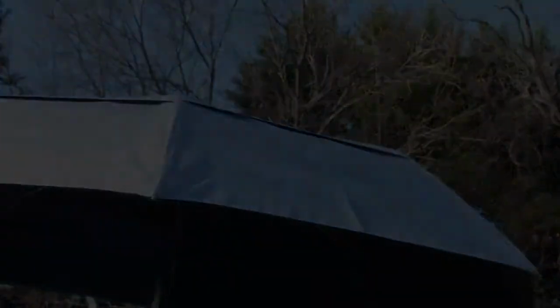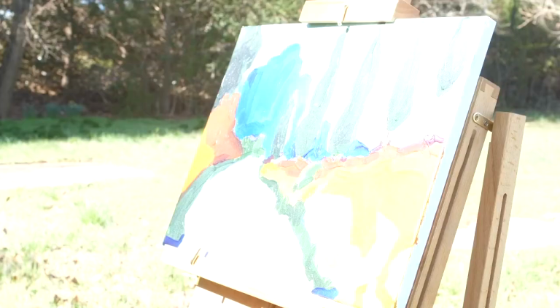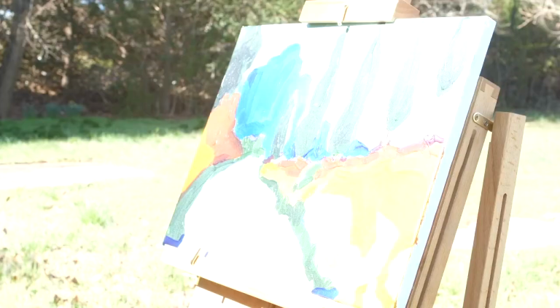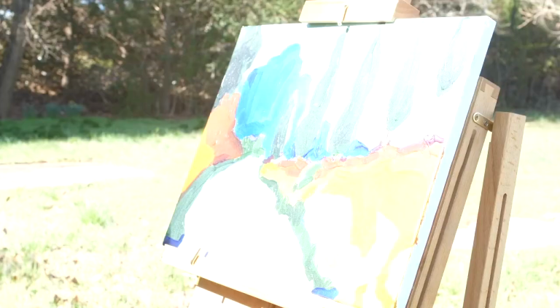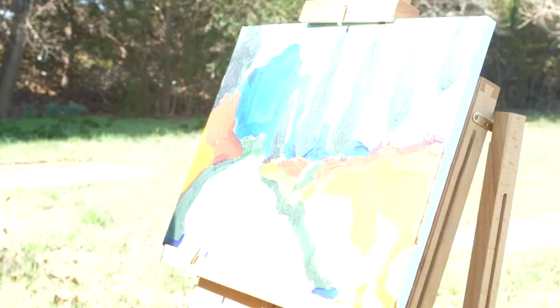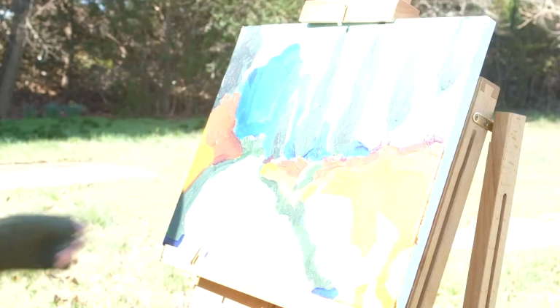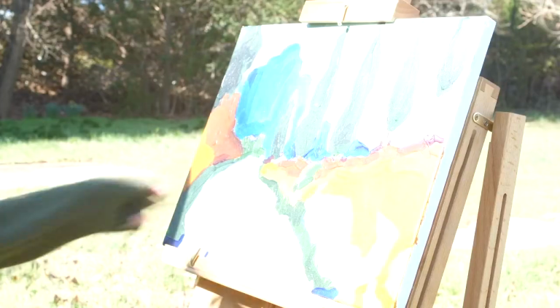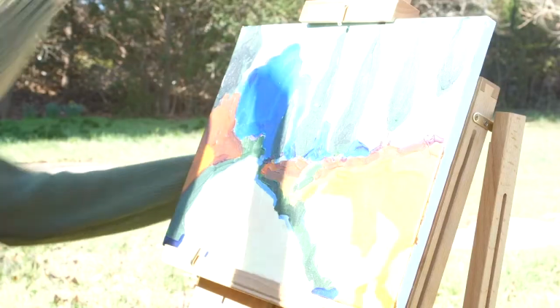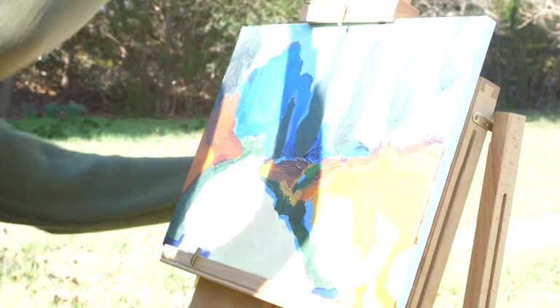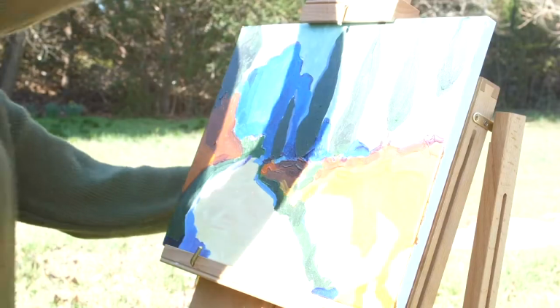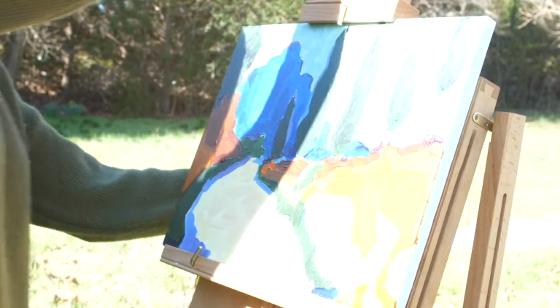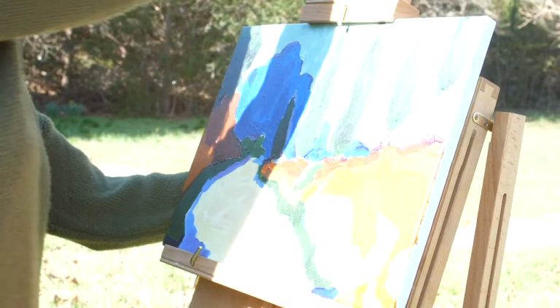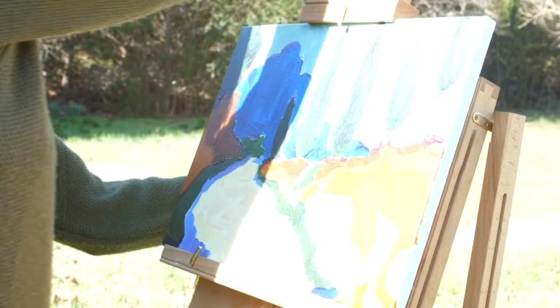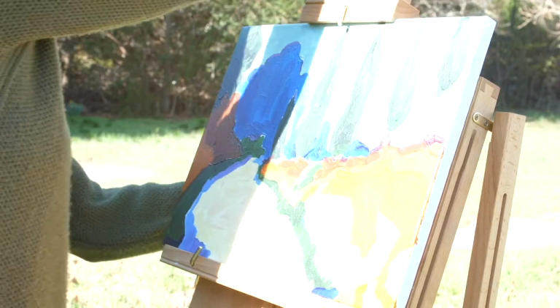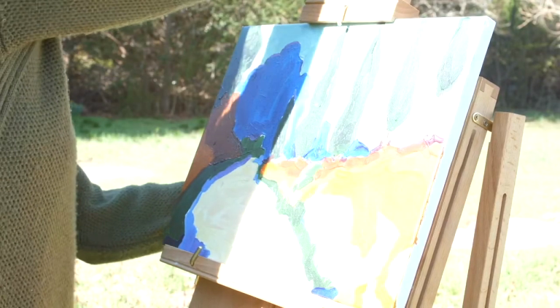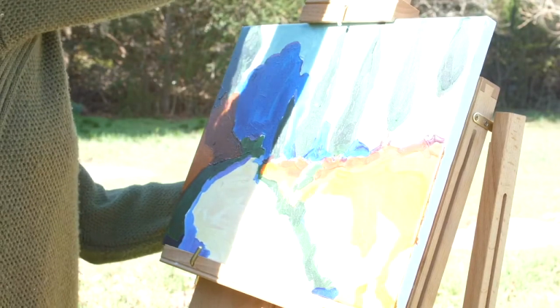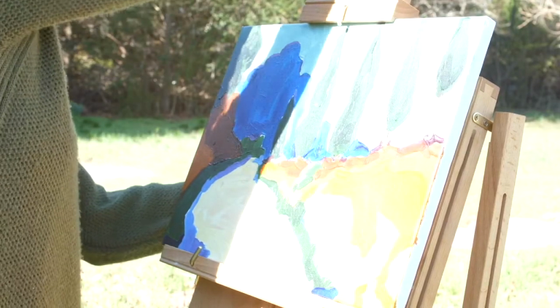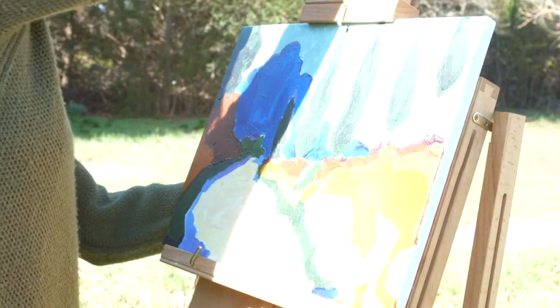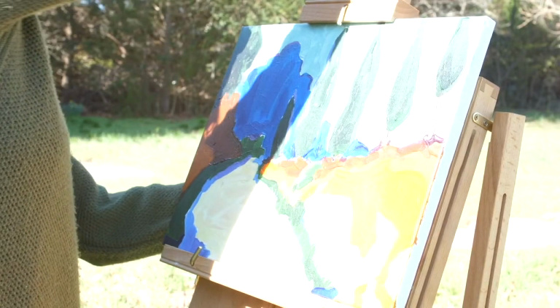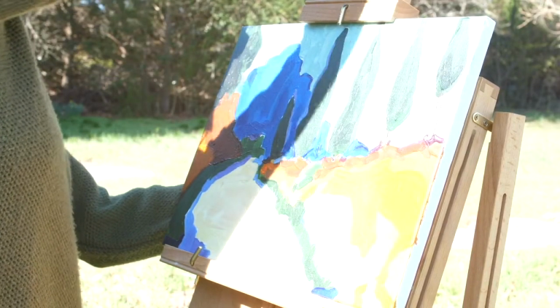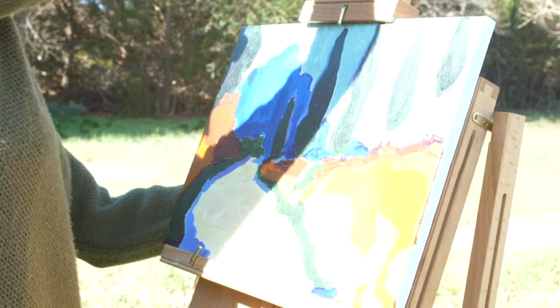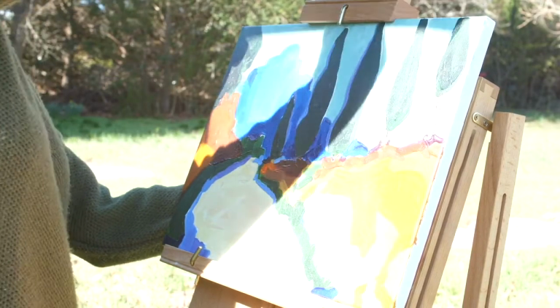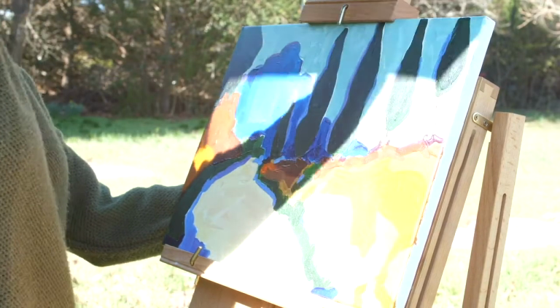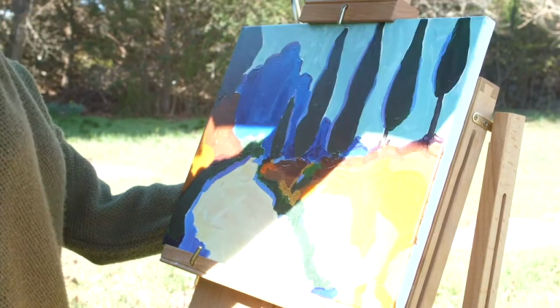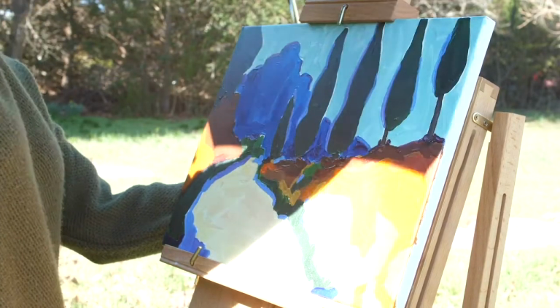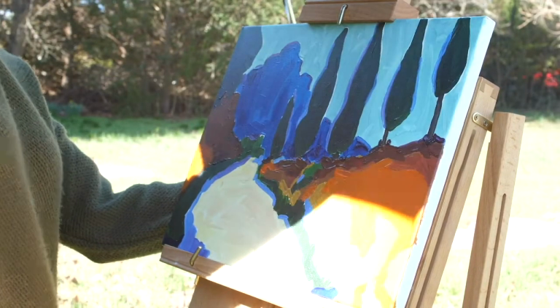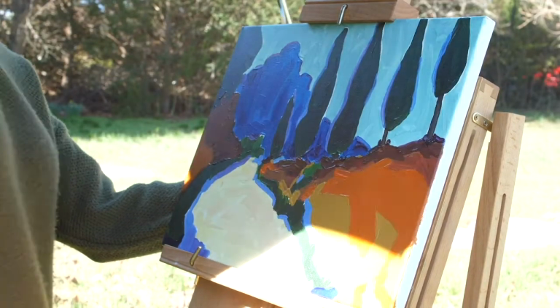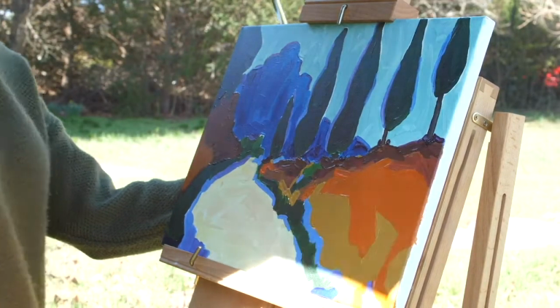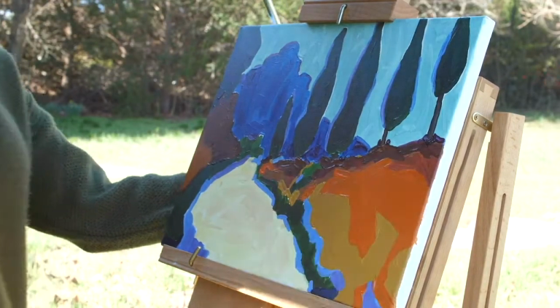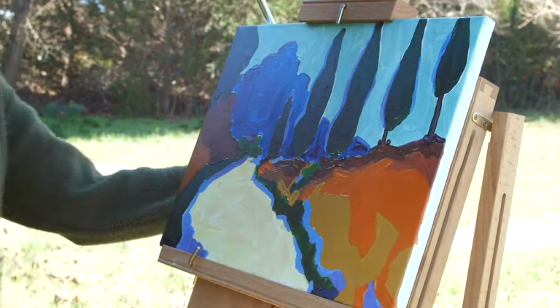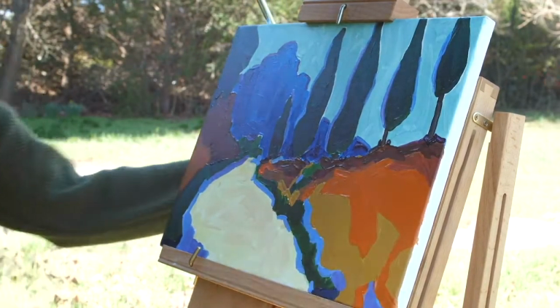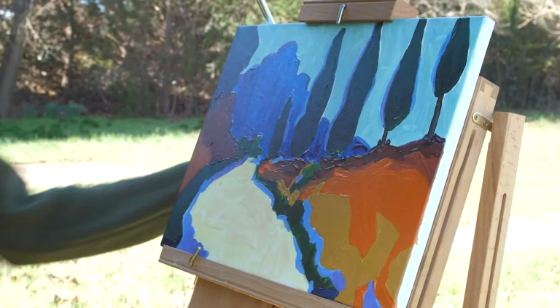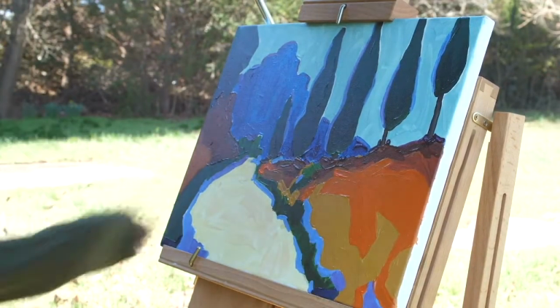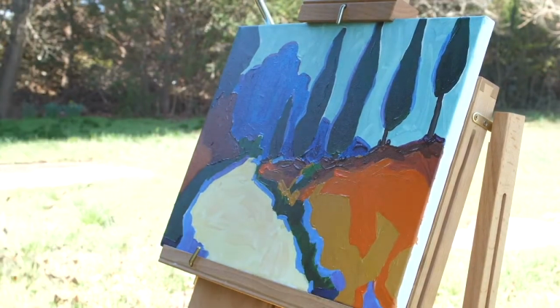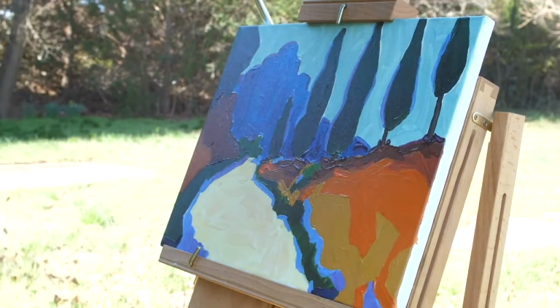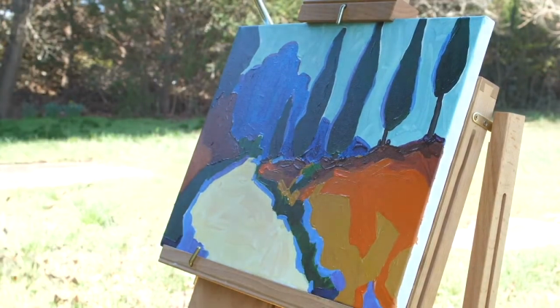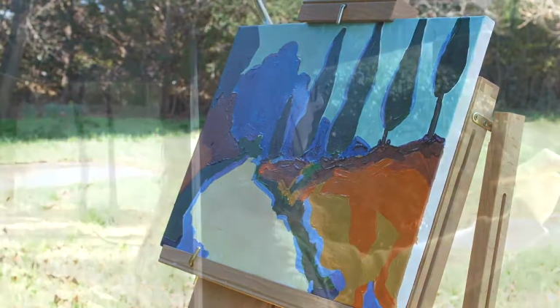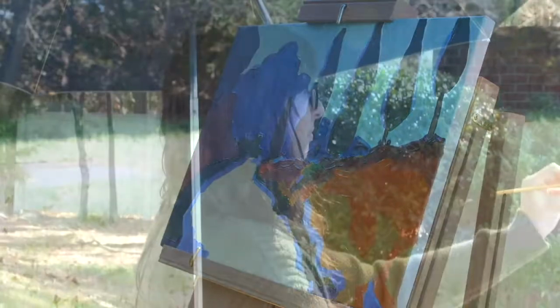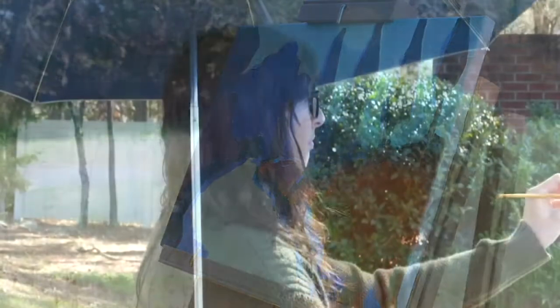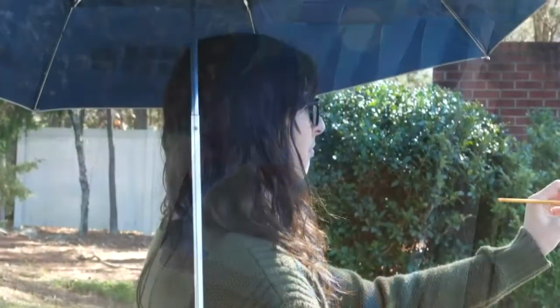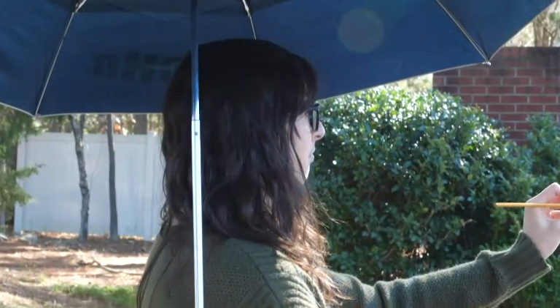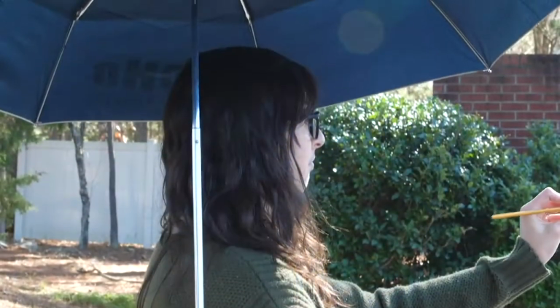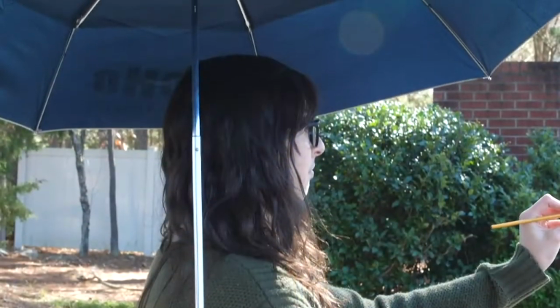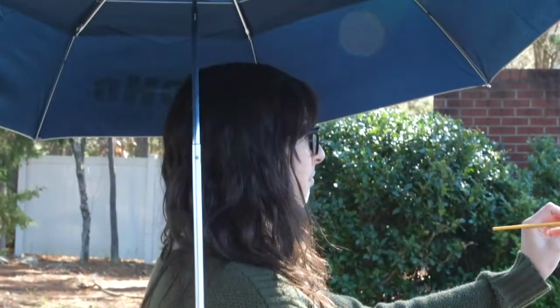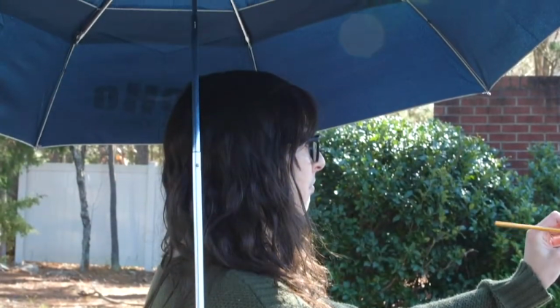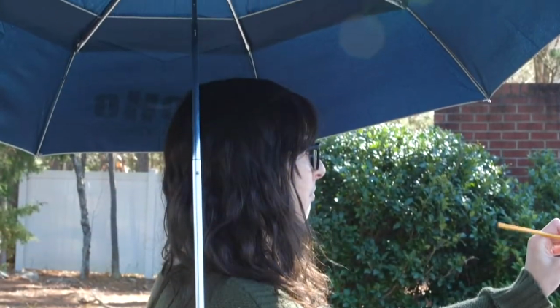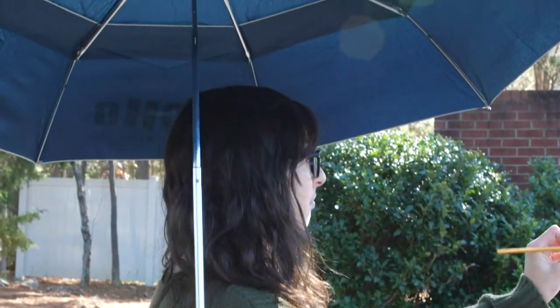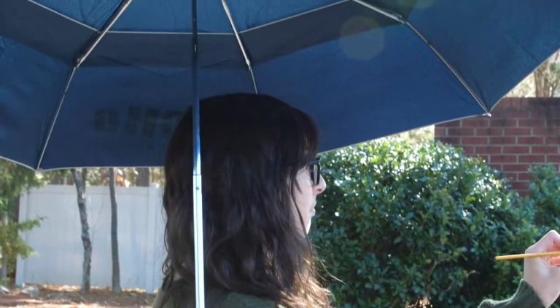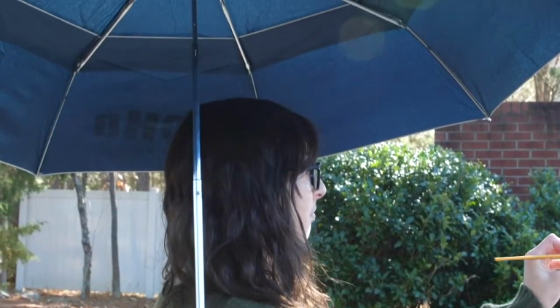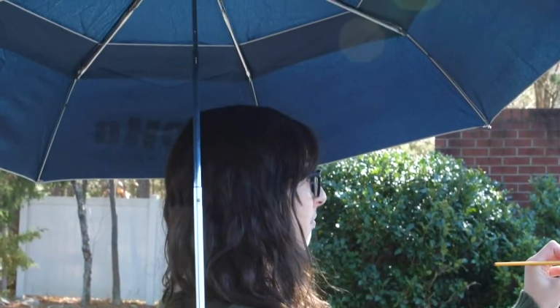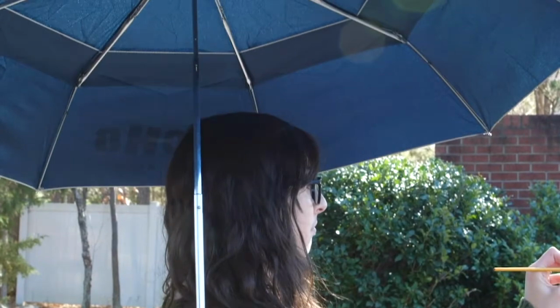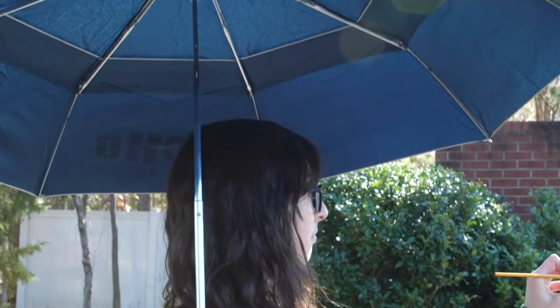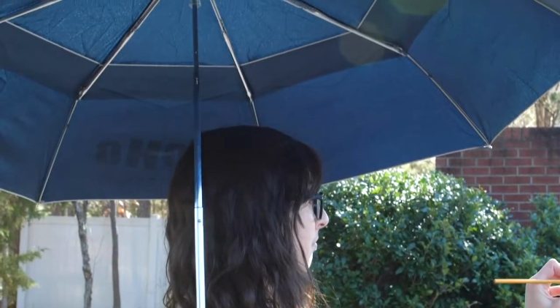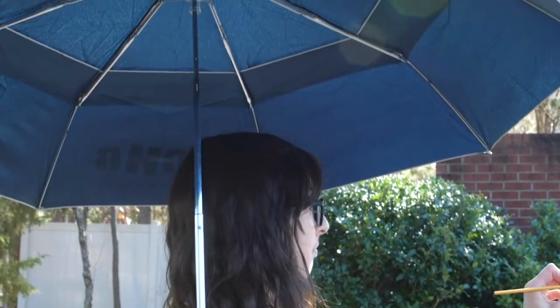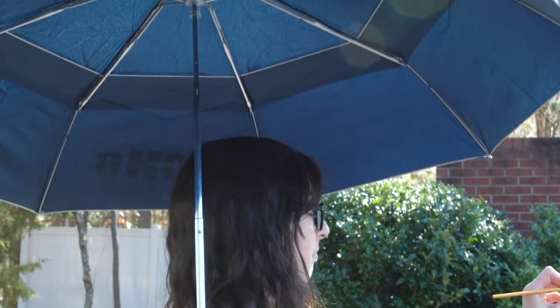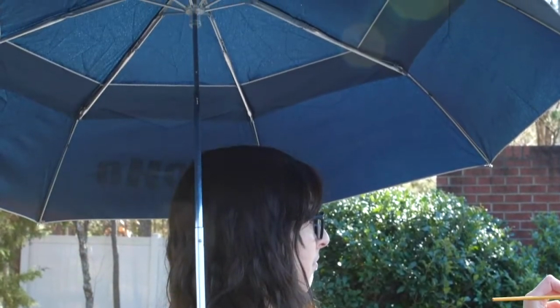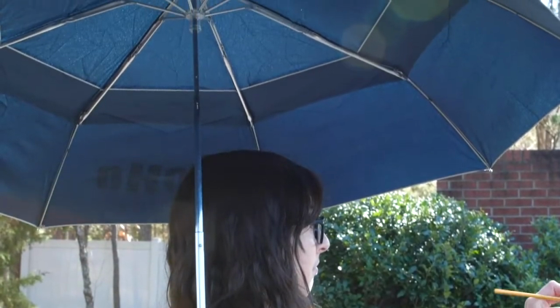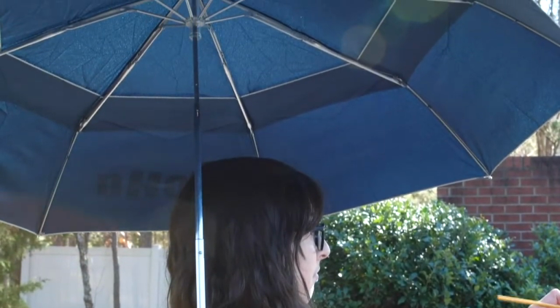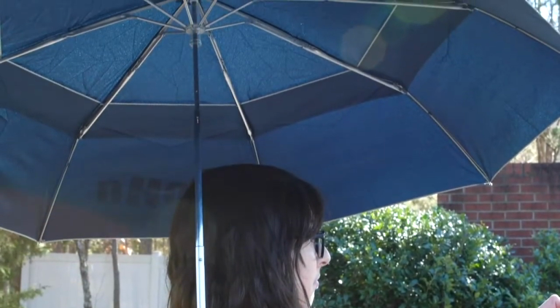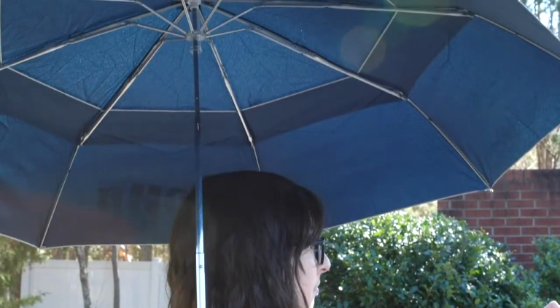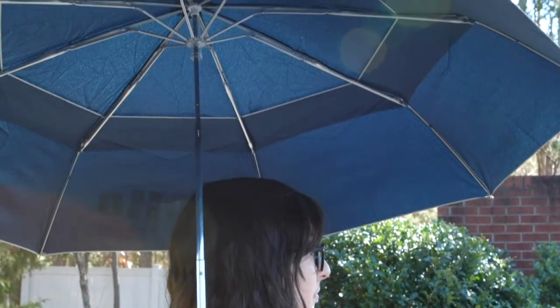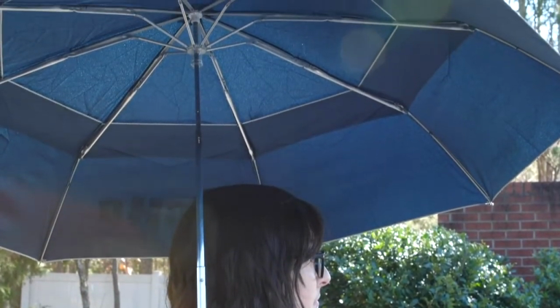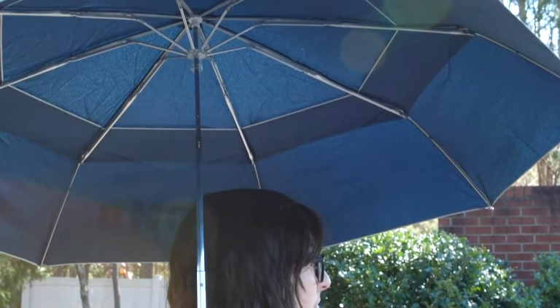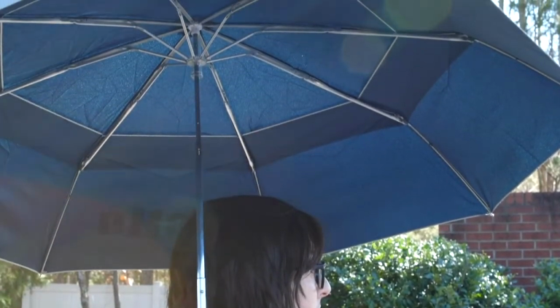Whether used for work or play, the SoHo Urban Artist UV Sunscreen Umbrella offers exceptional UV protection for artists and artwork.